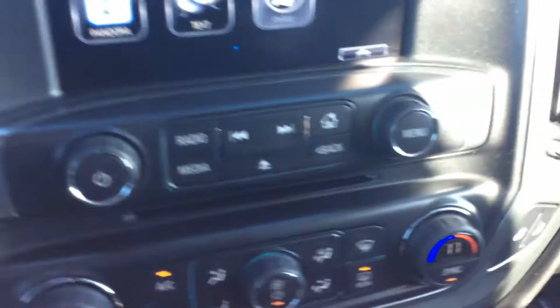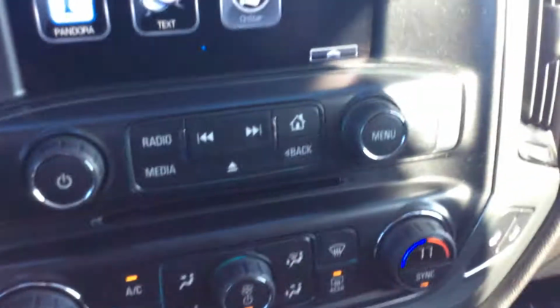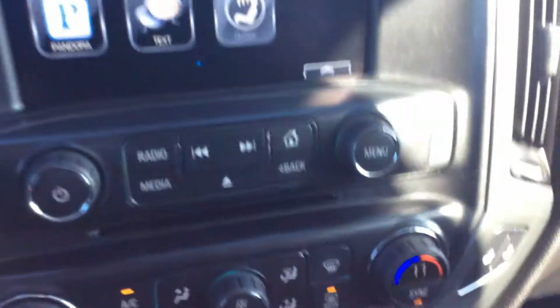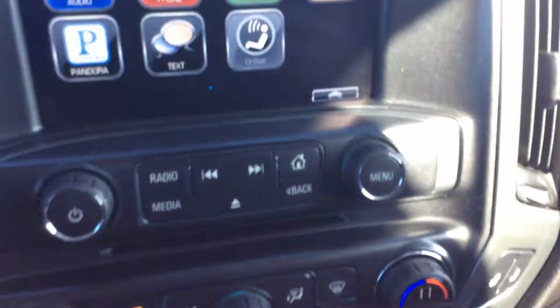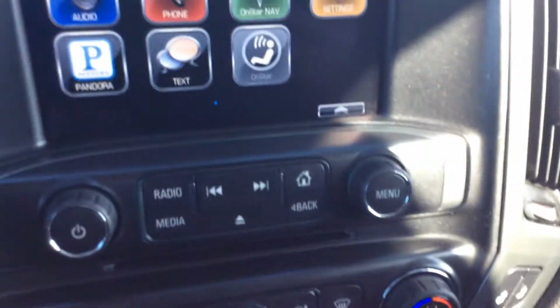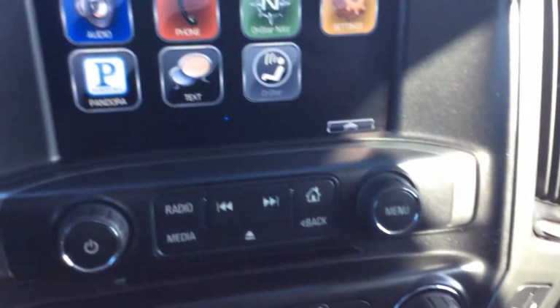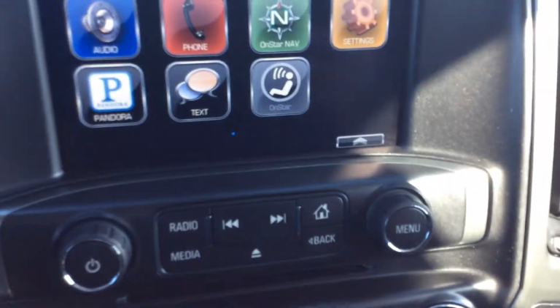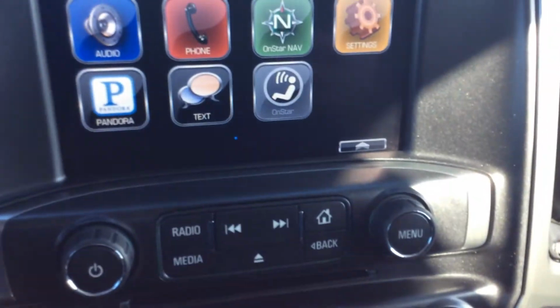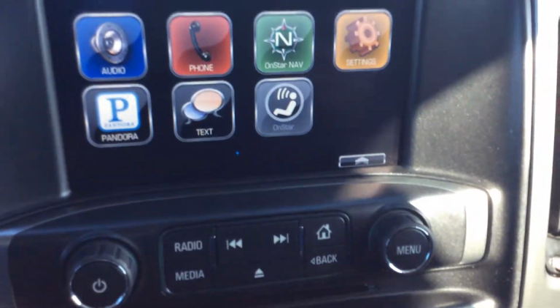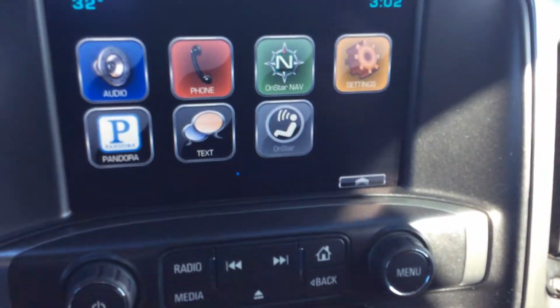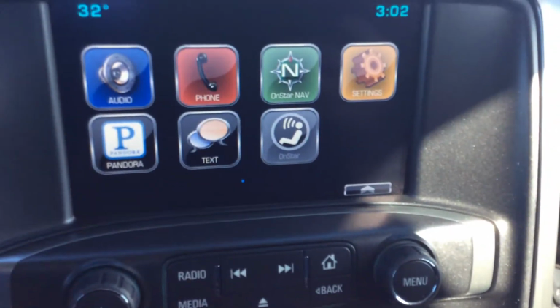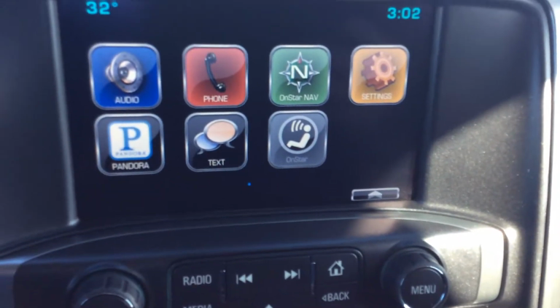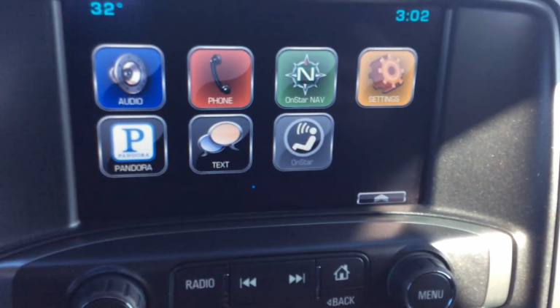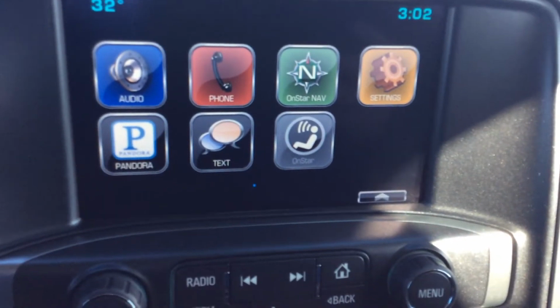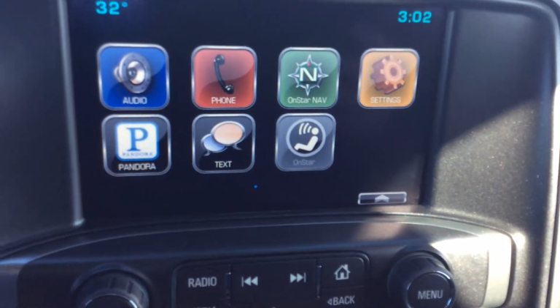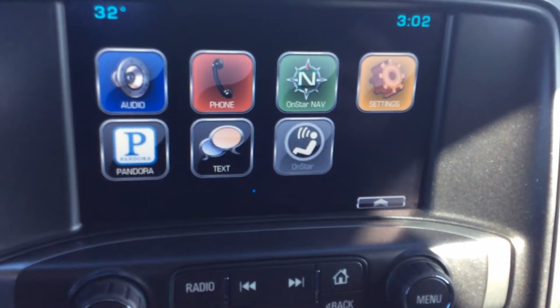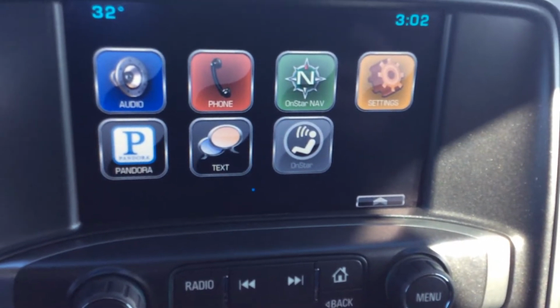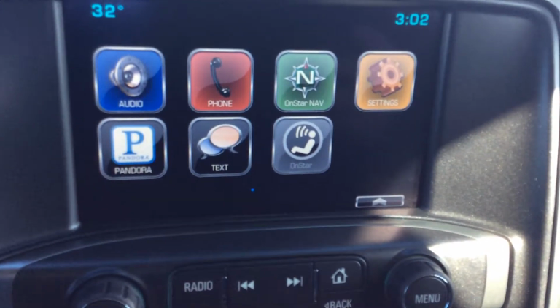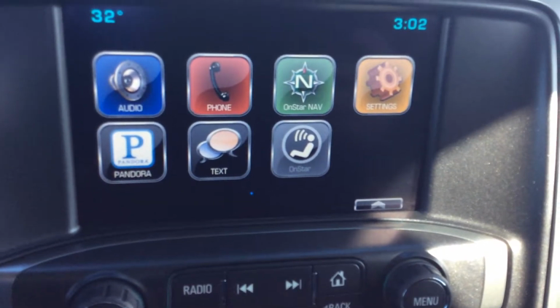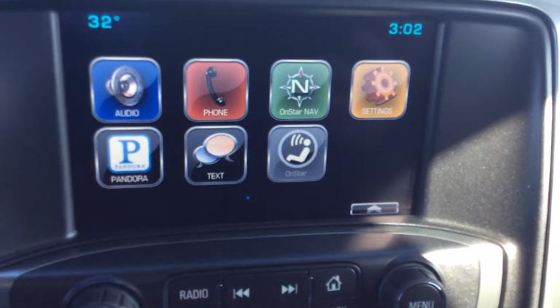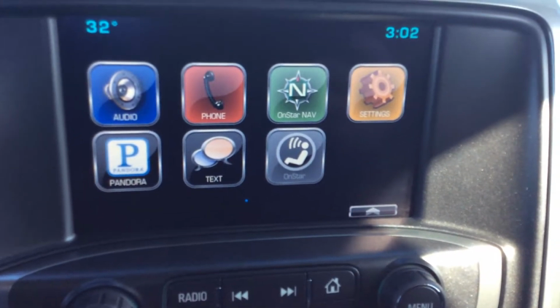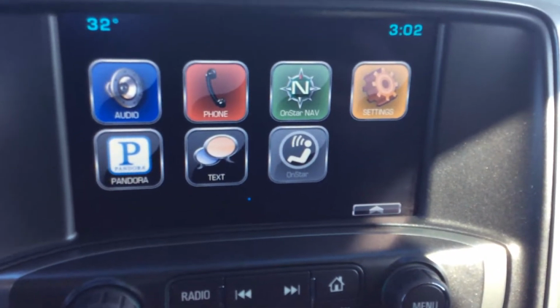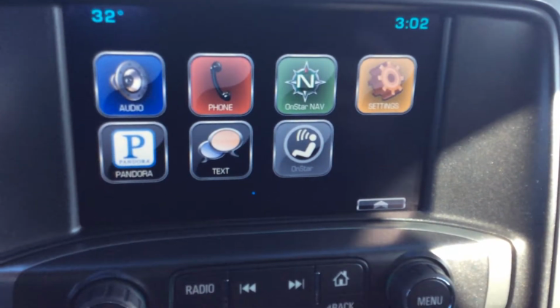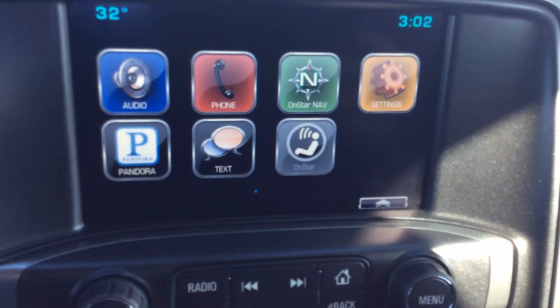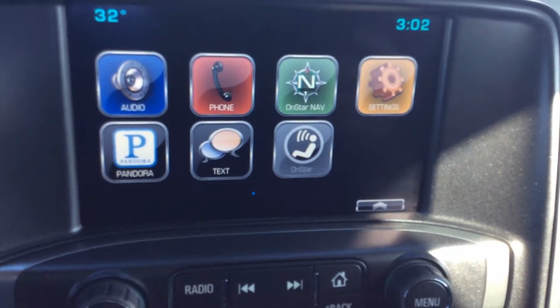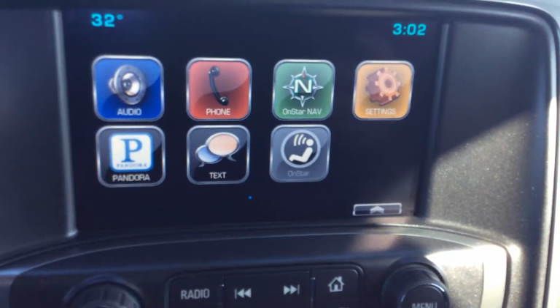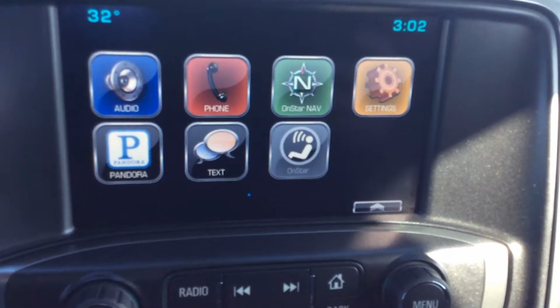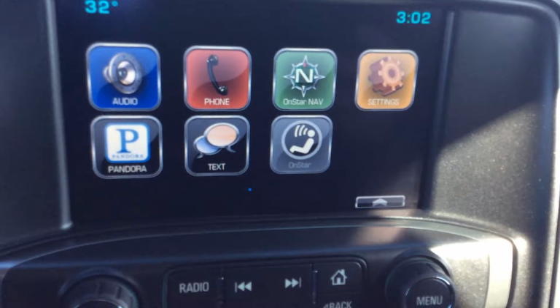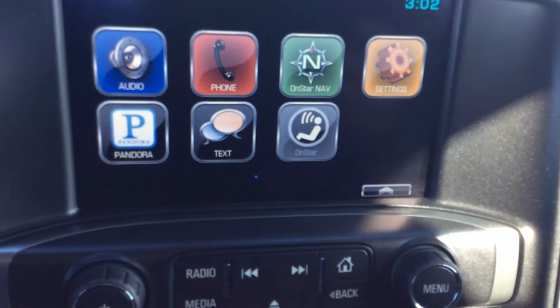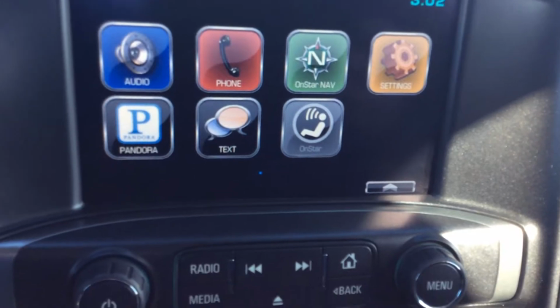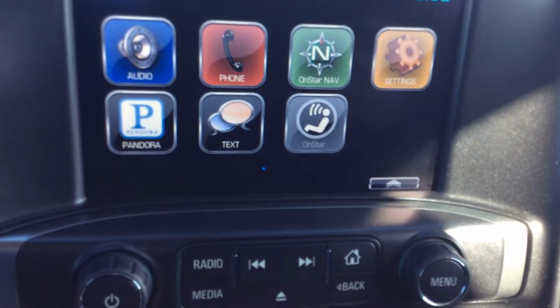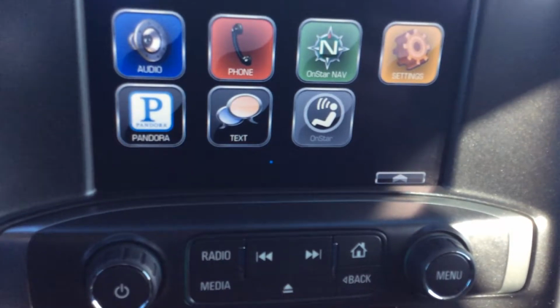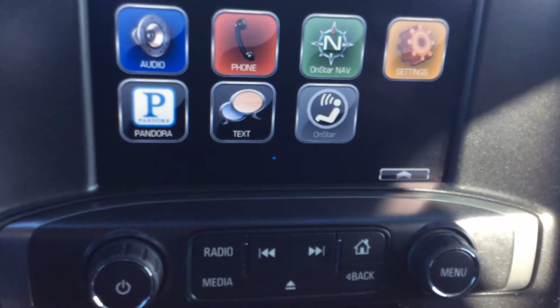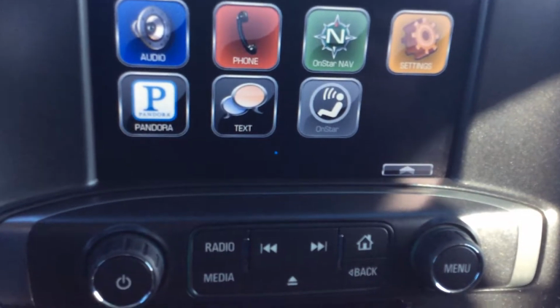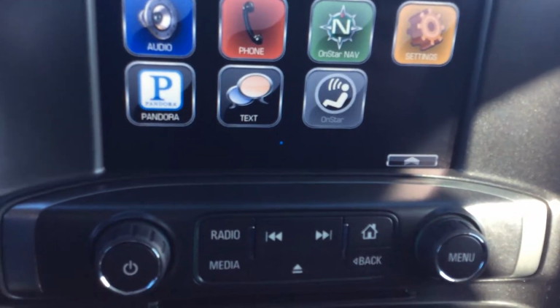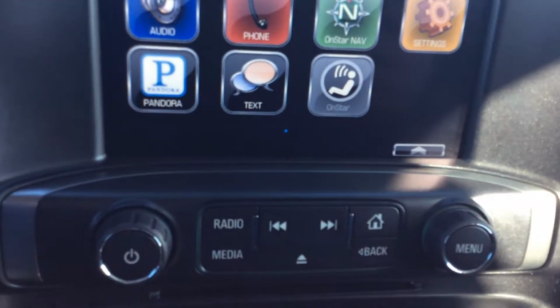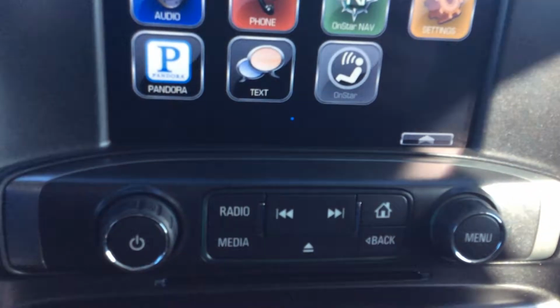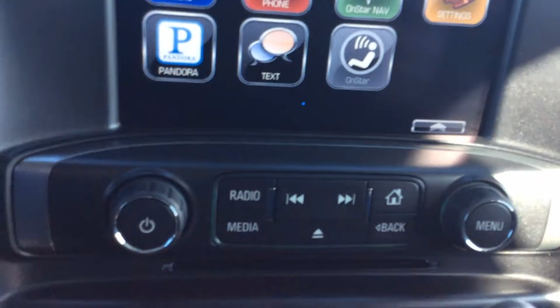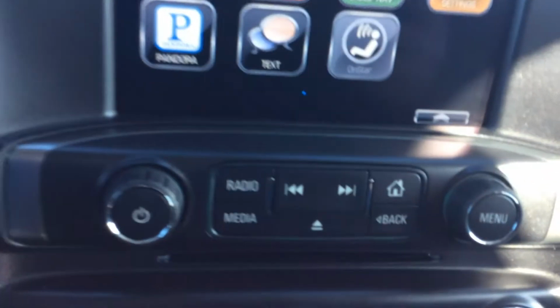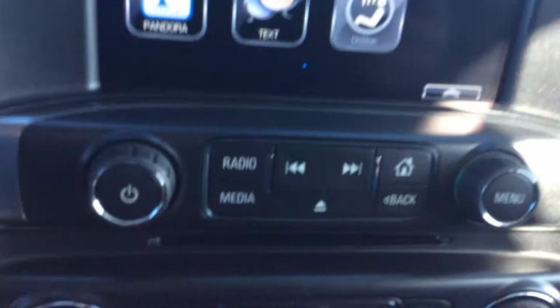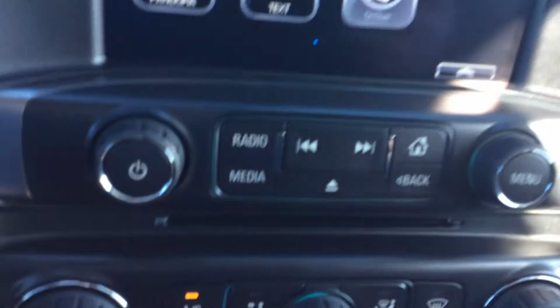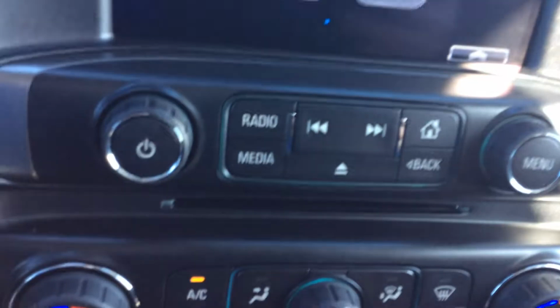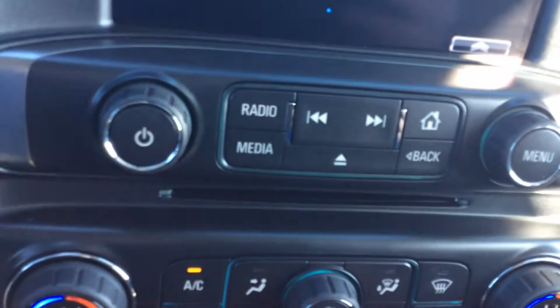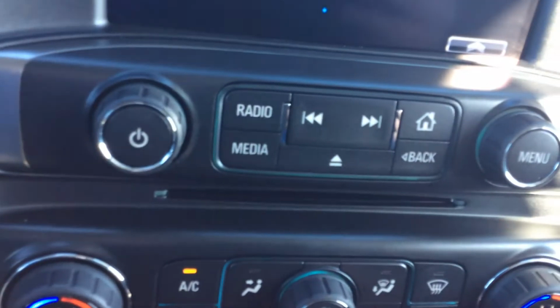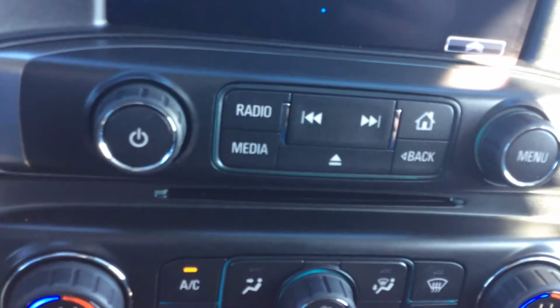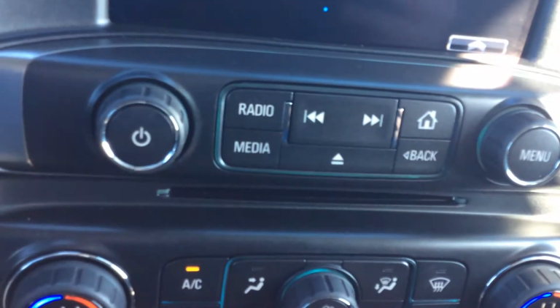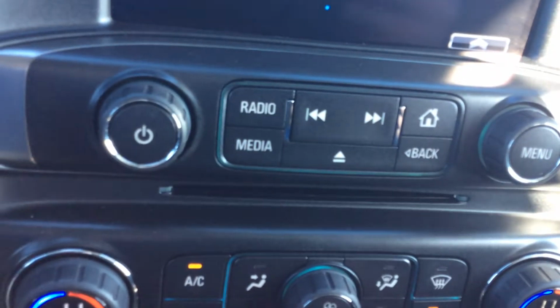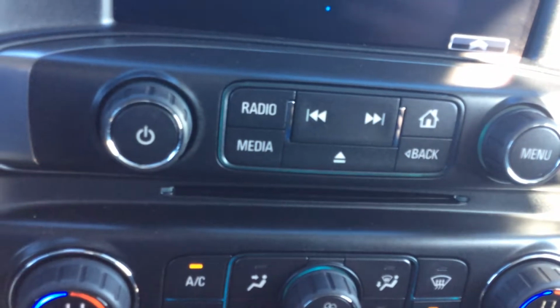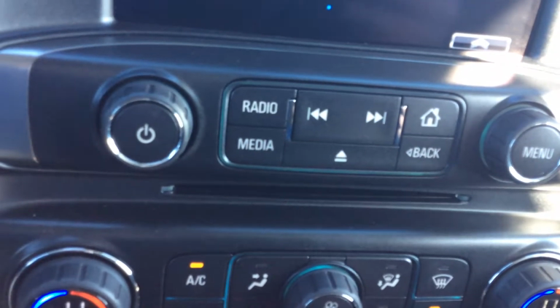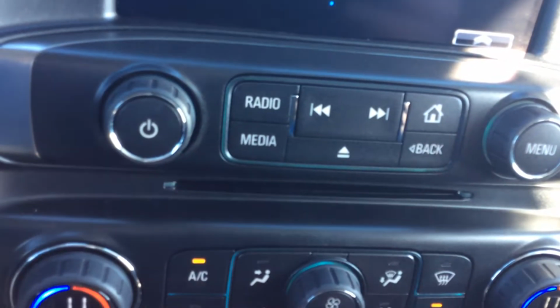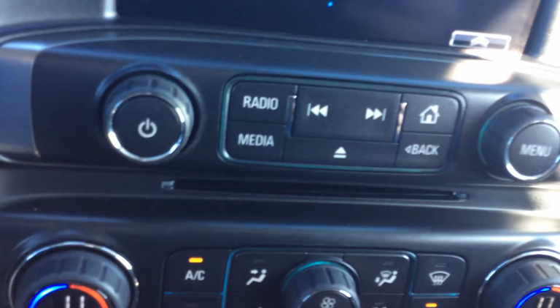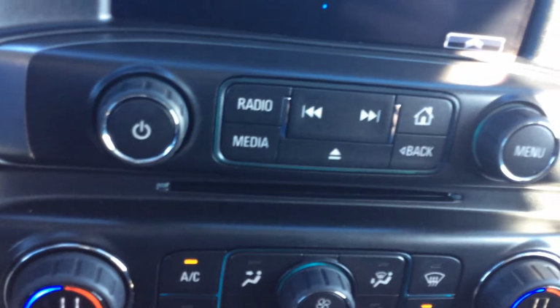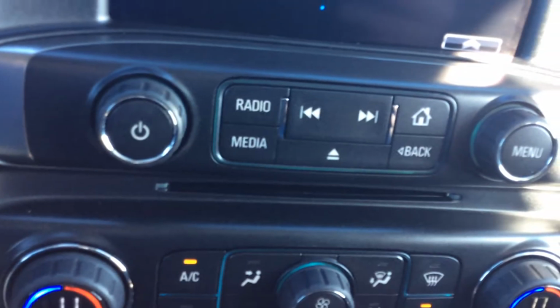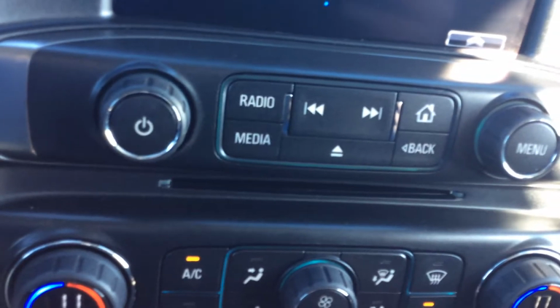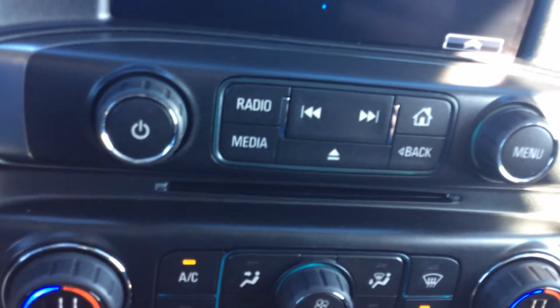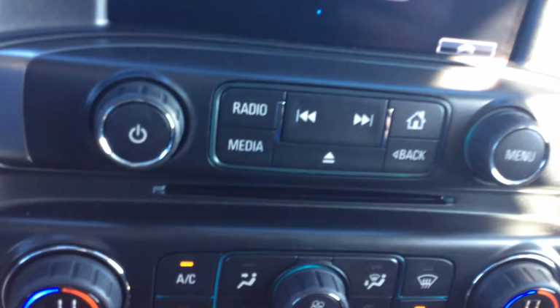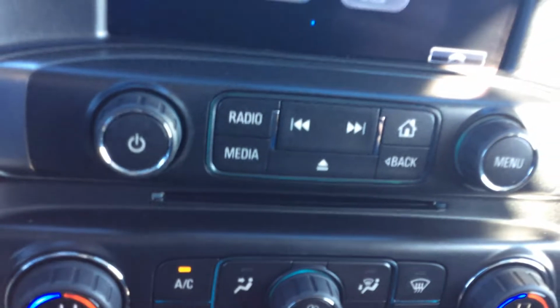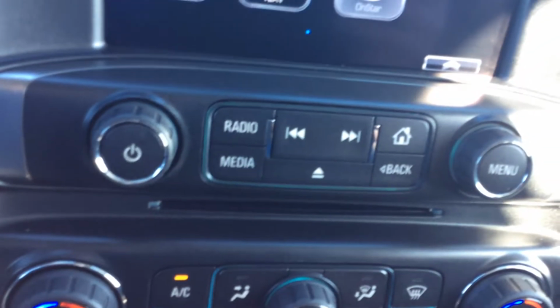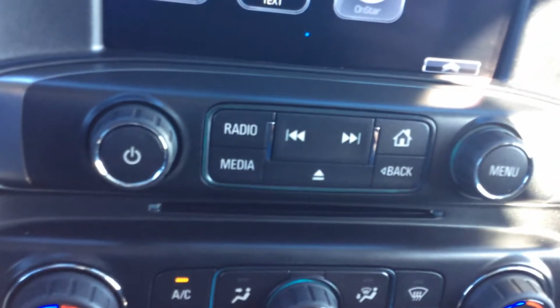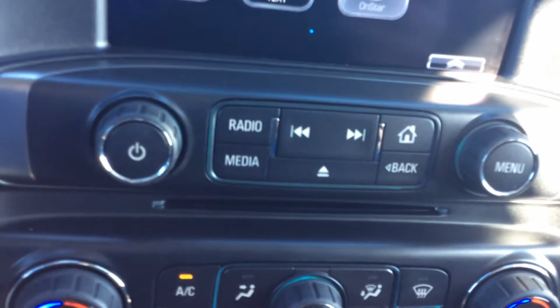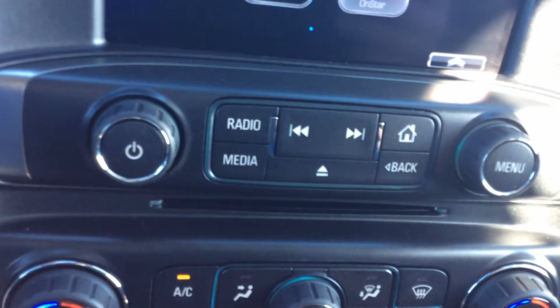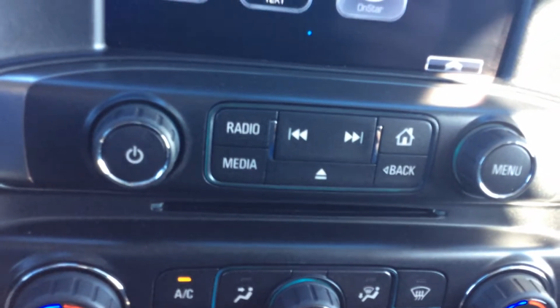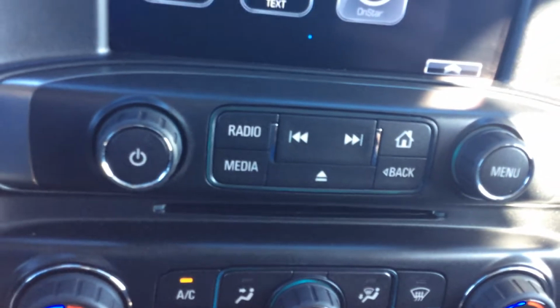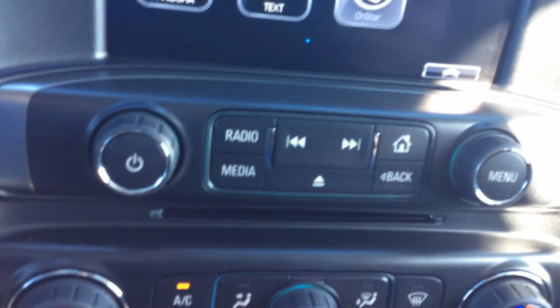This does have AM, FM, and XM radio, and it also has the CD player in it as well.